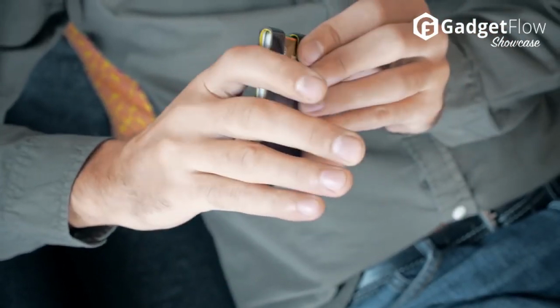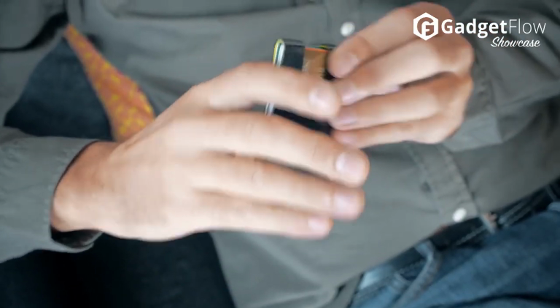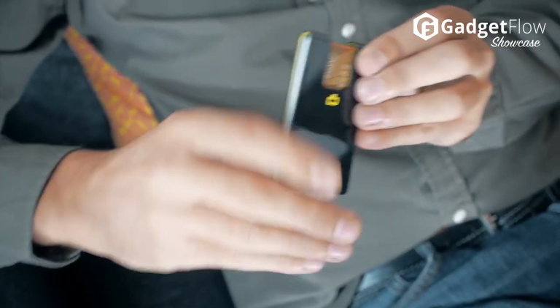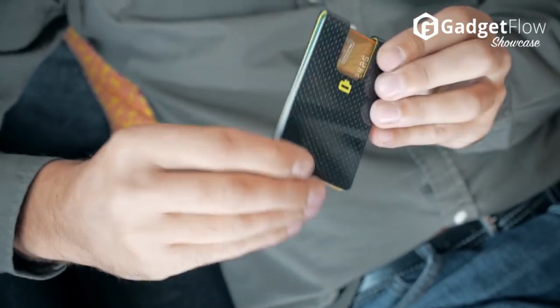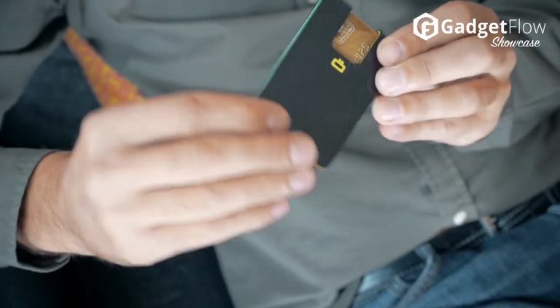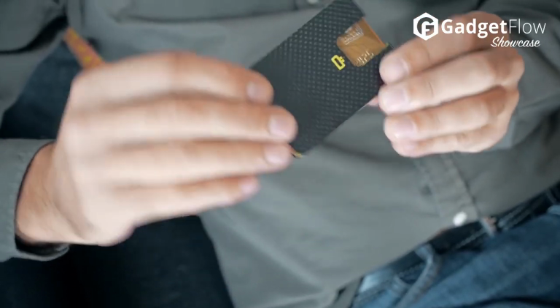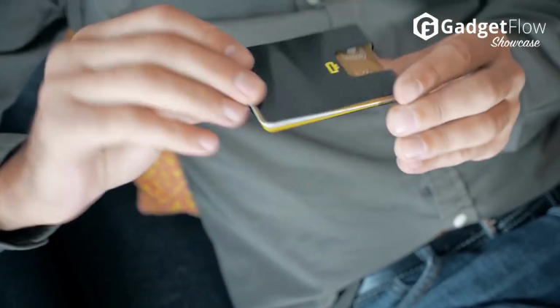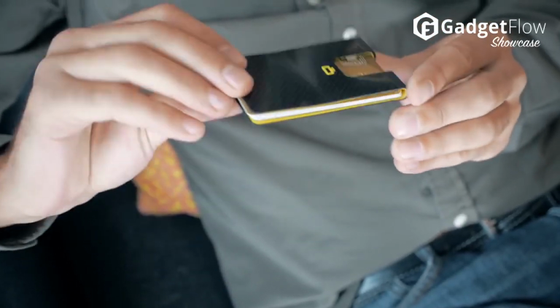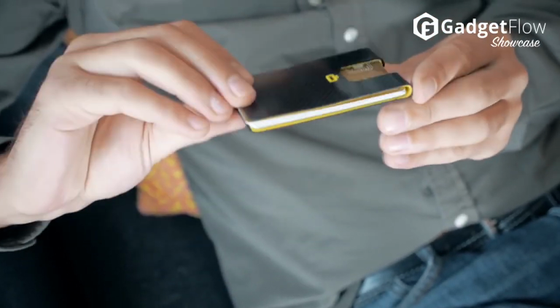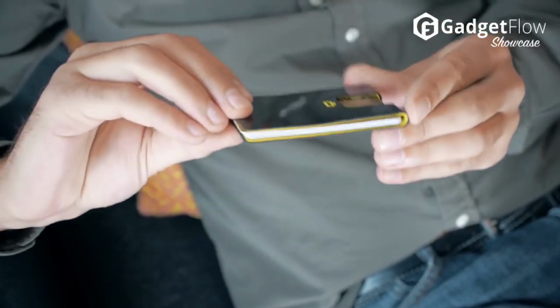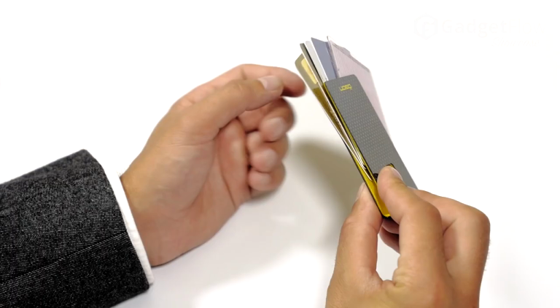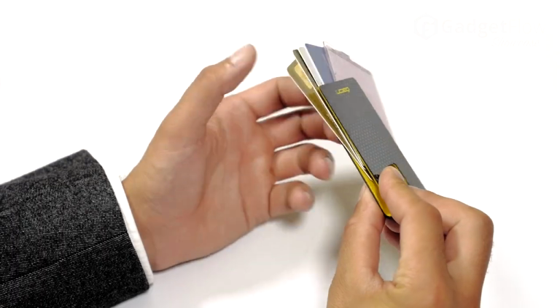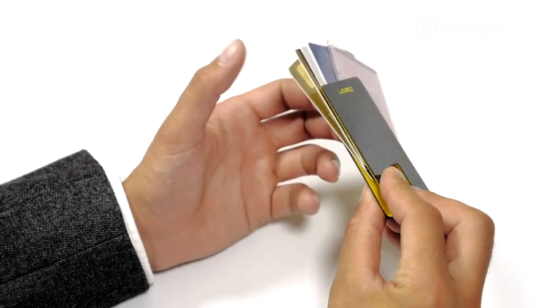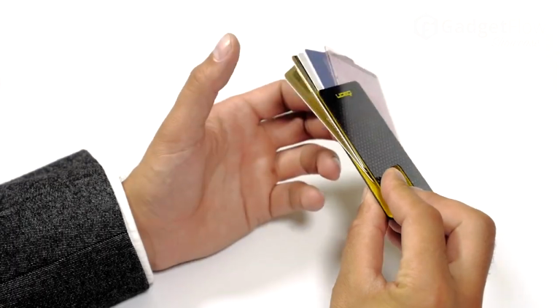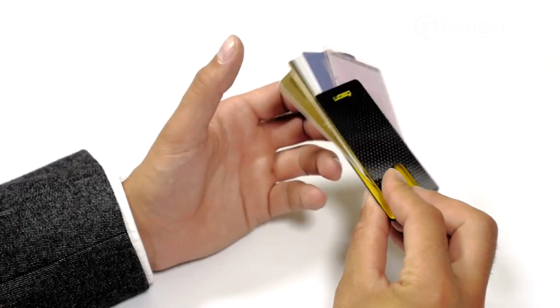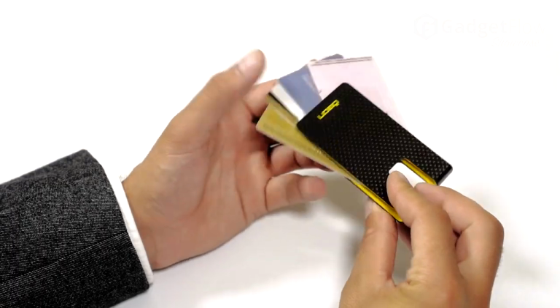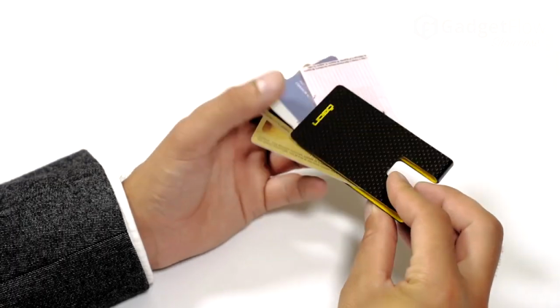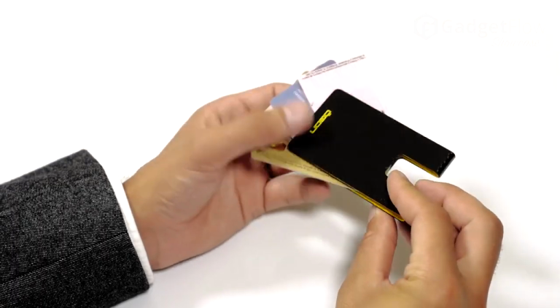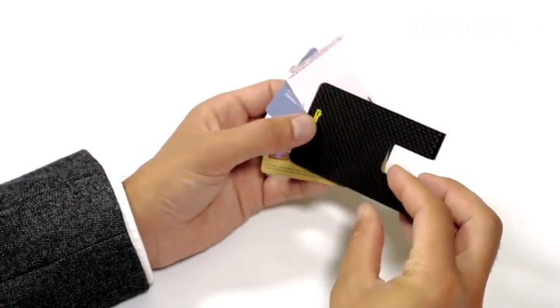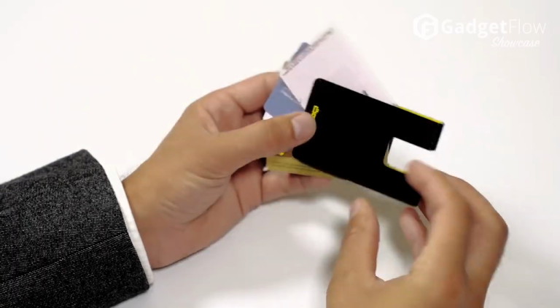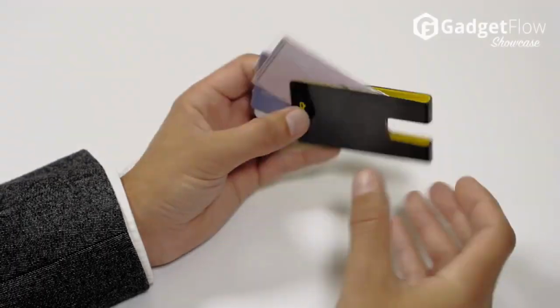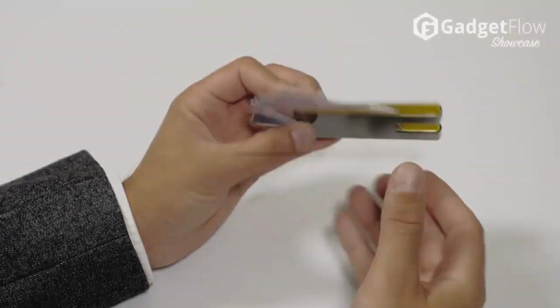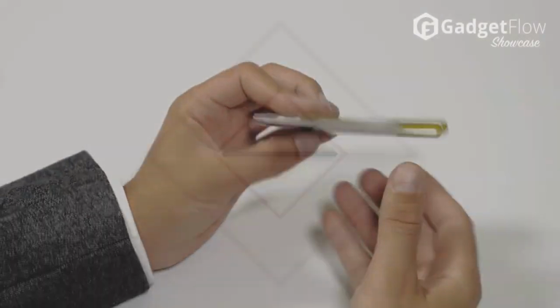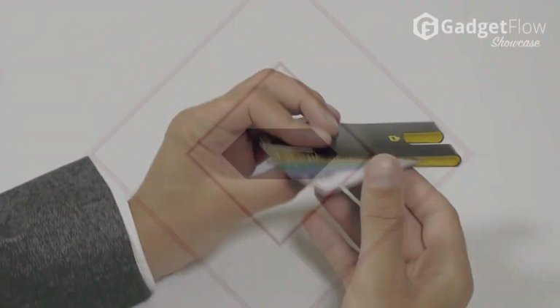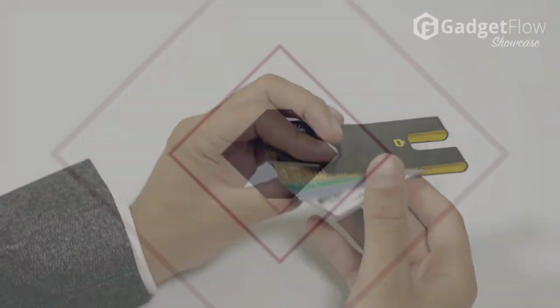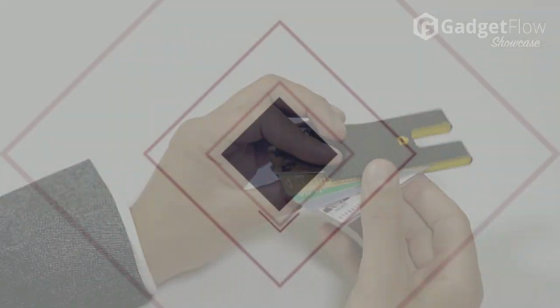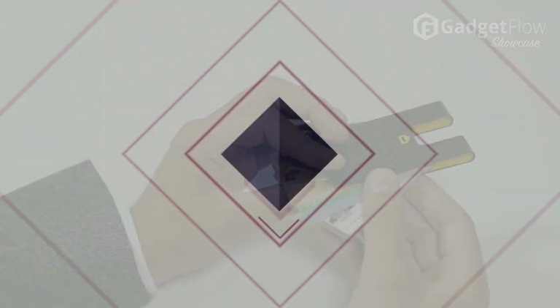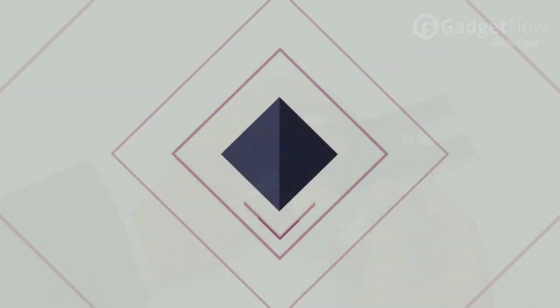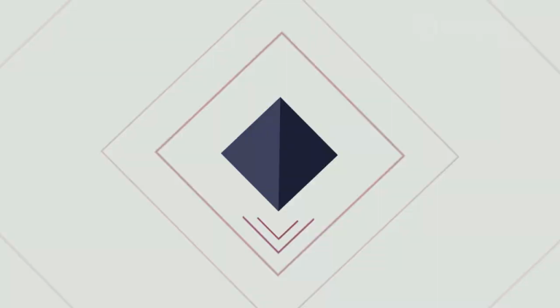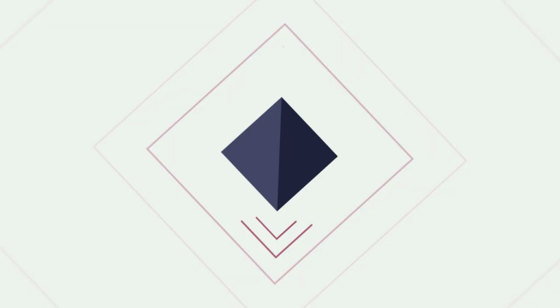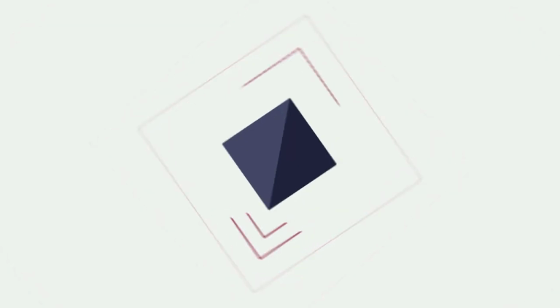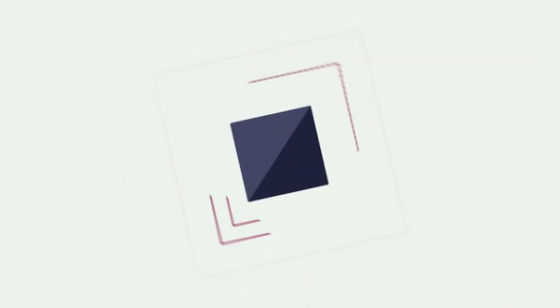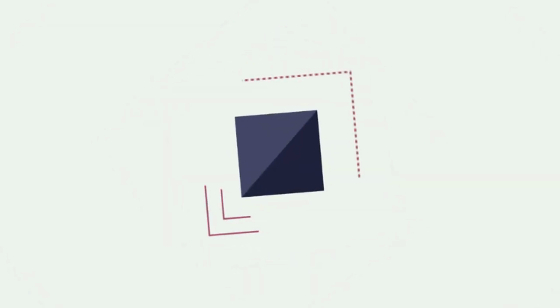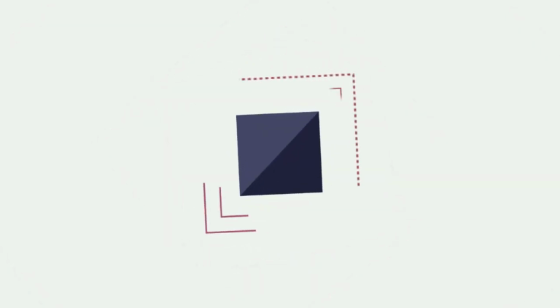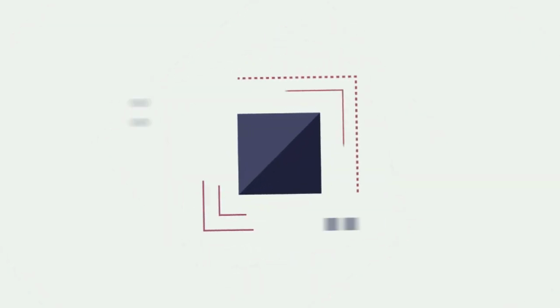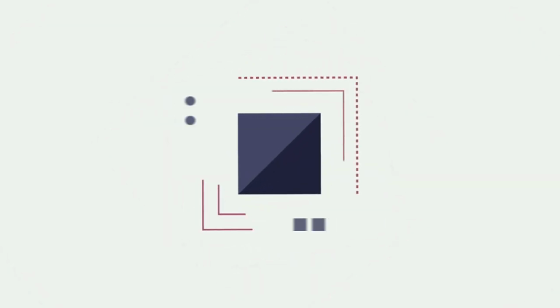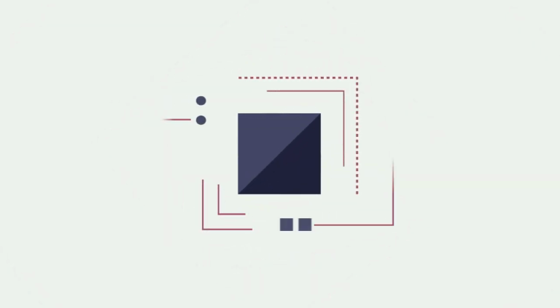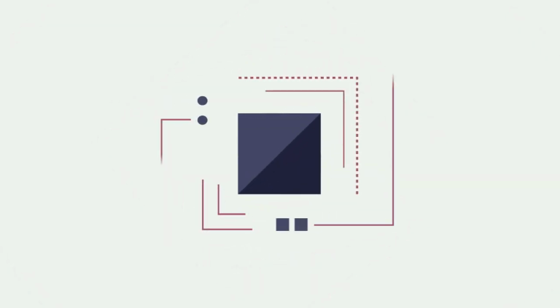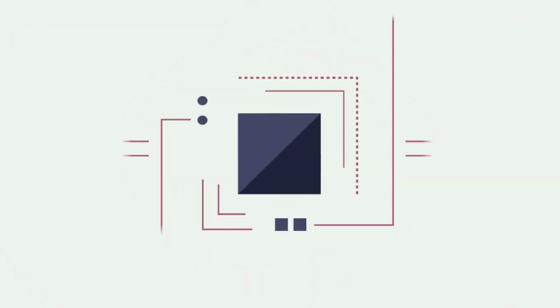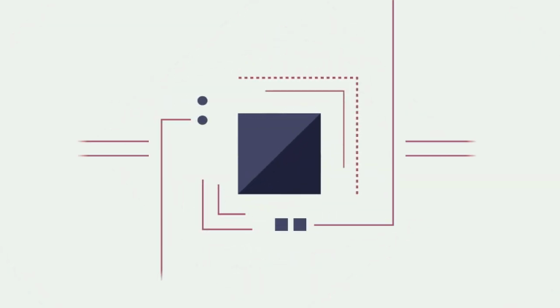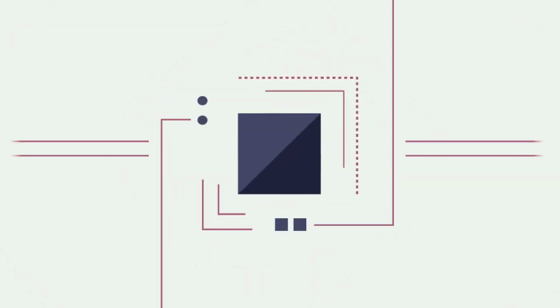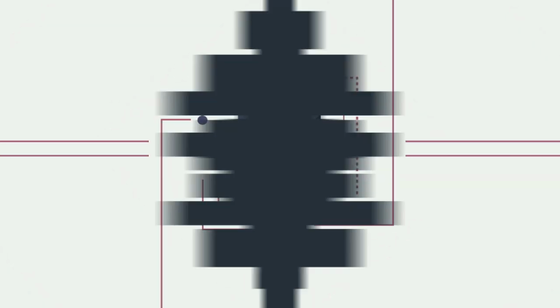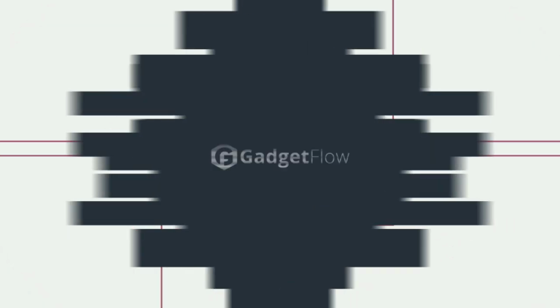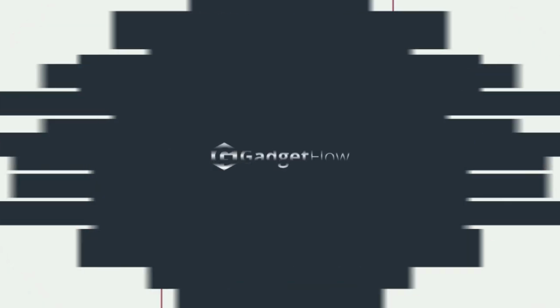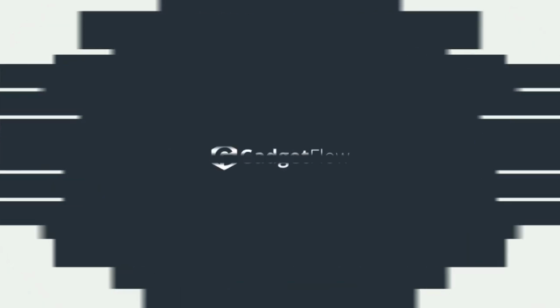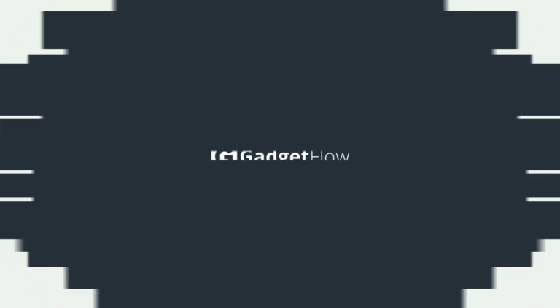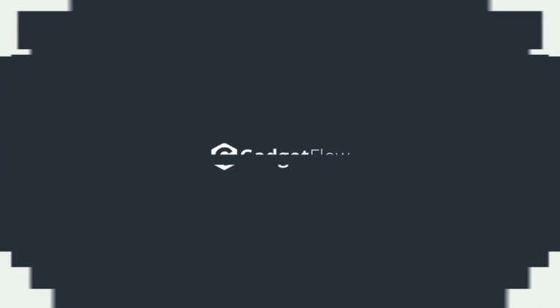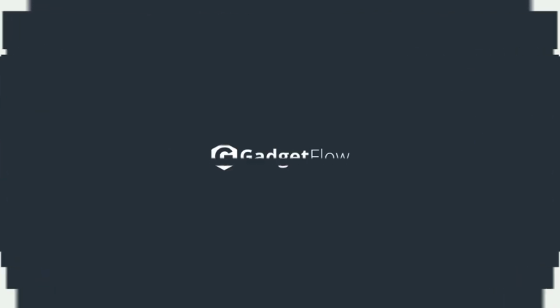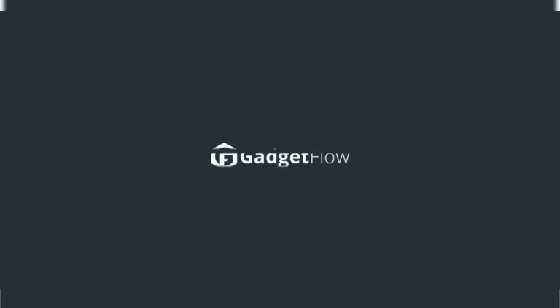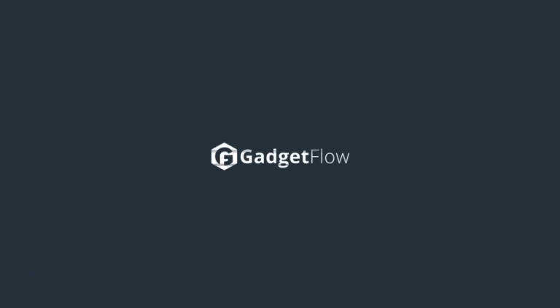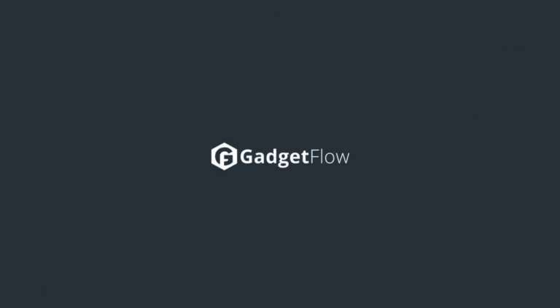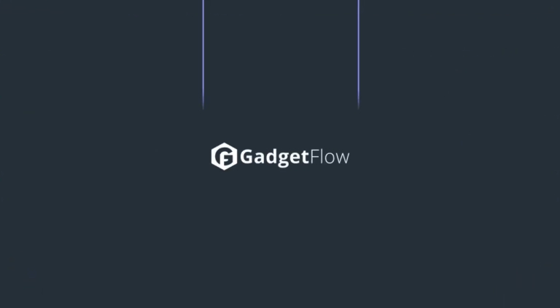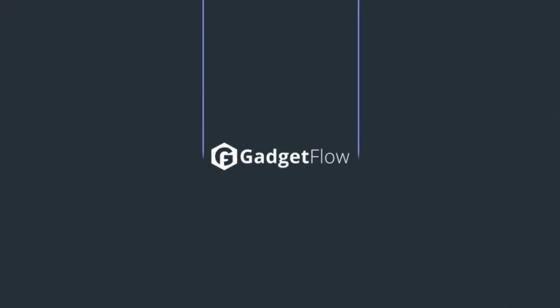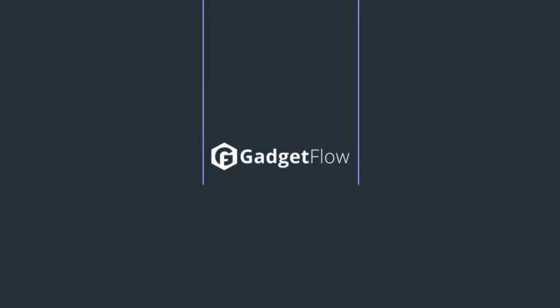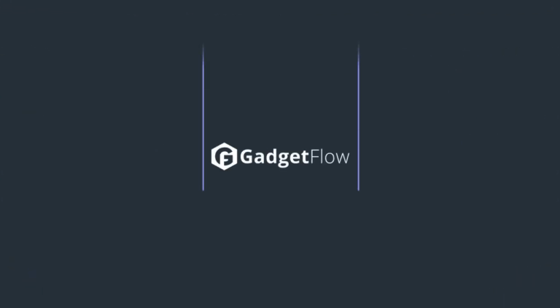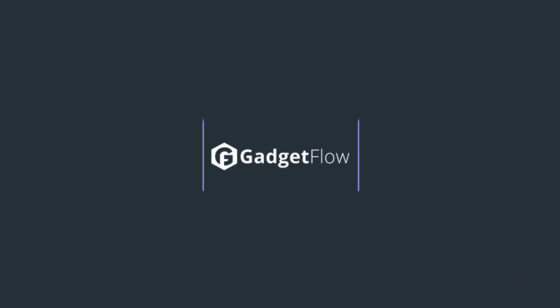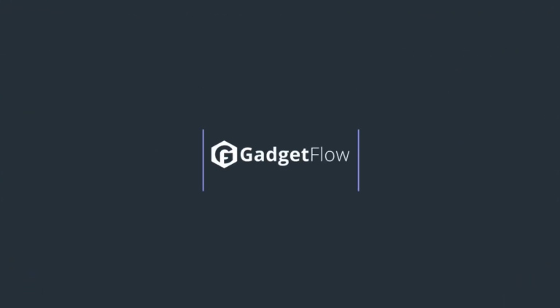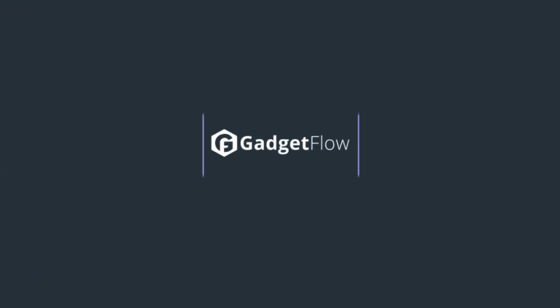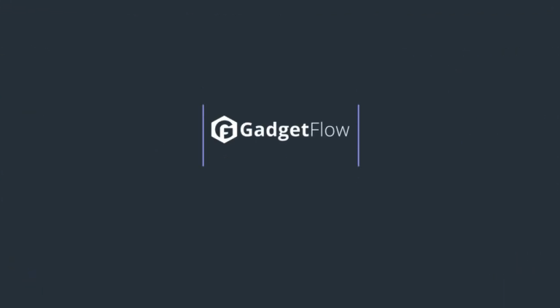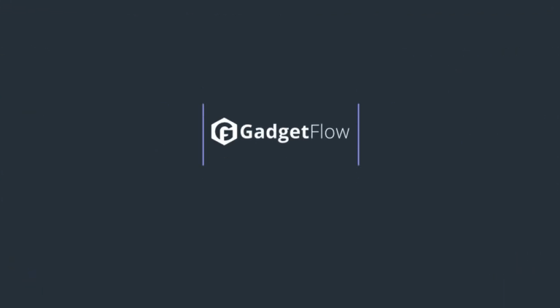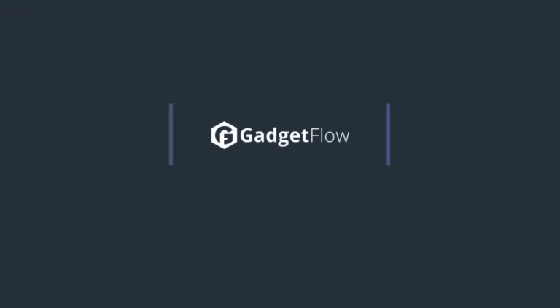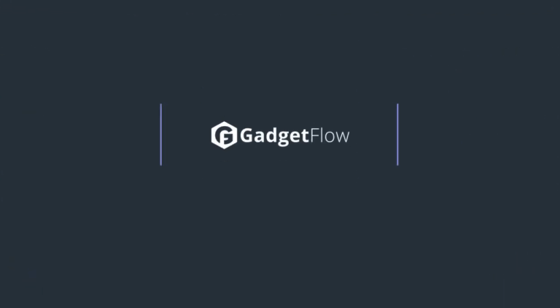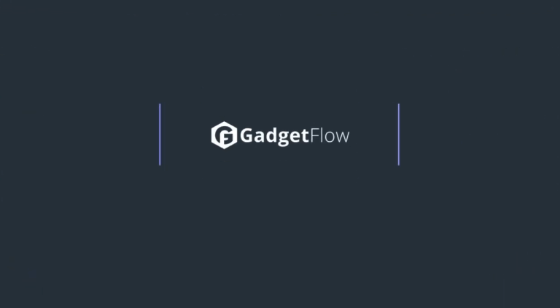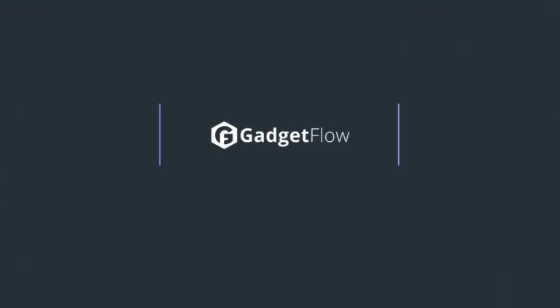Check out 3C on Indiegogo today! What is your favorite wallet or card clip? Let us know in the comments below!